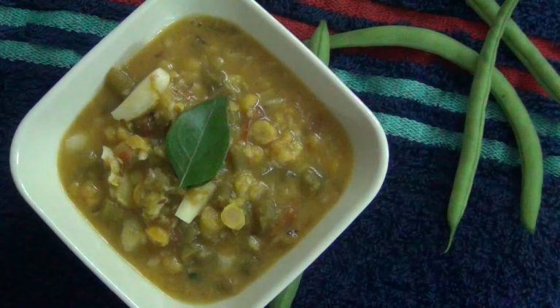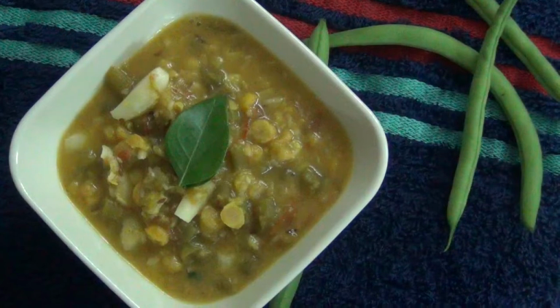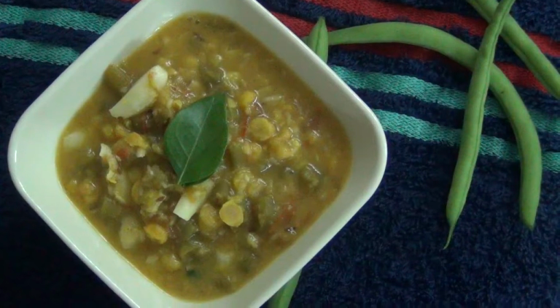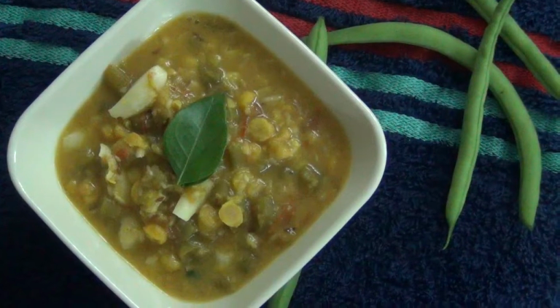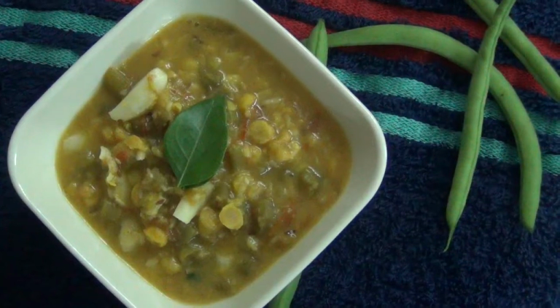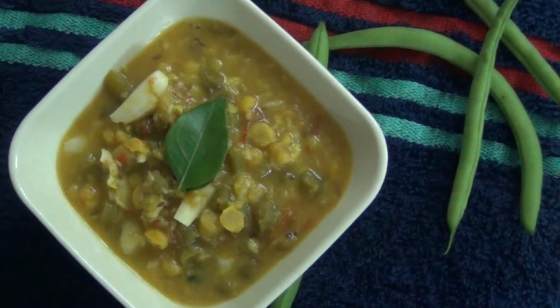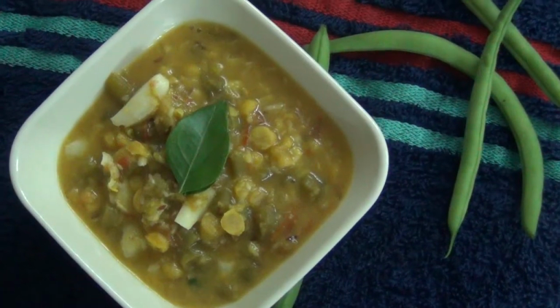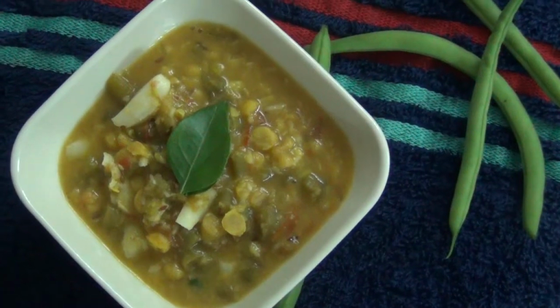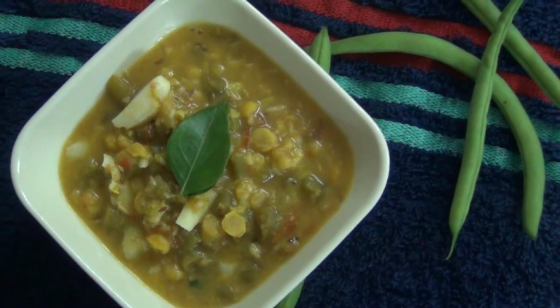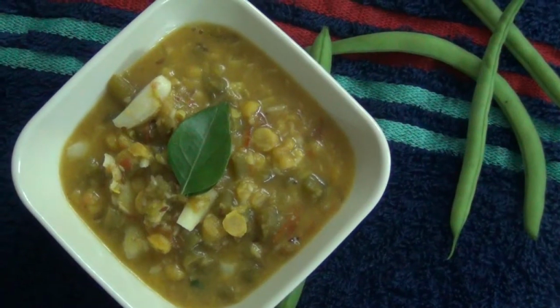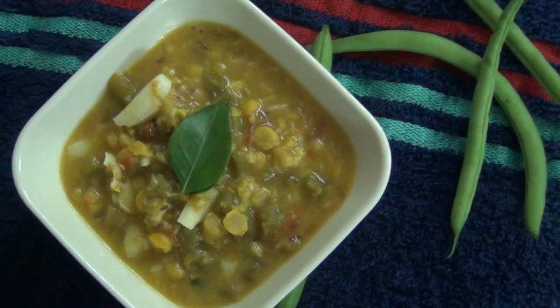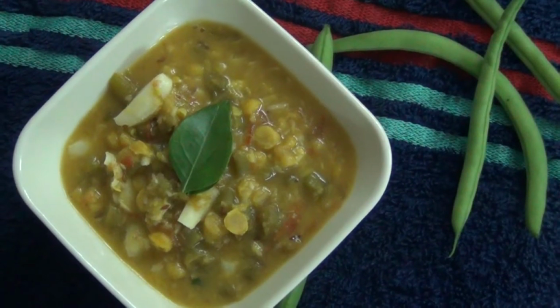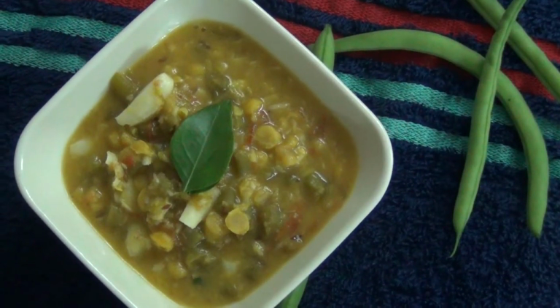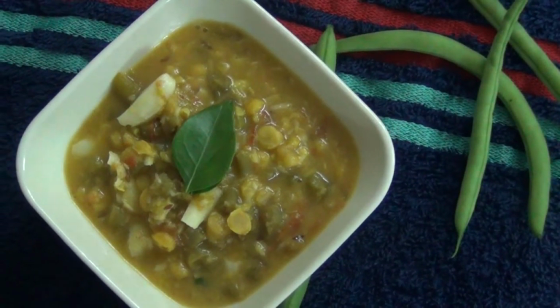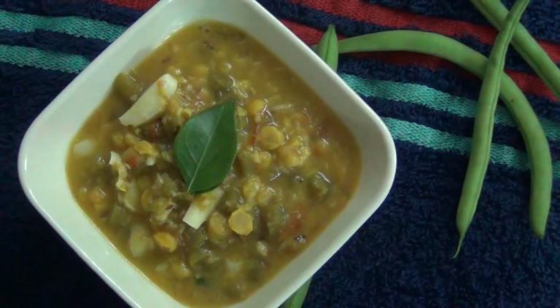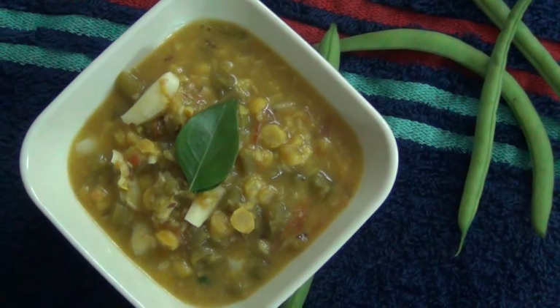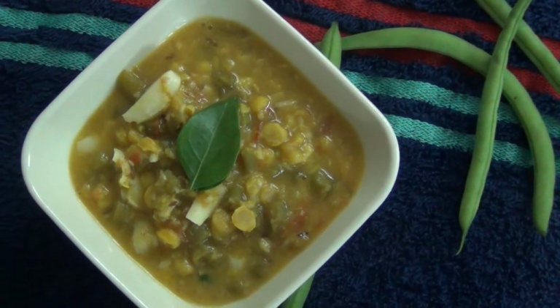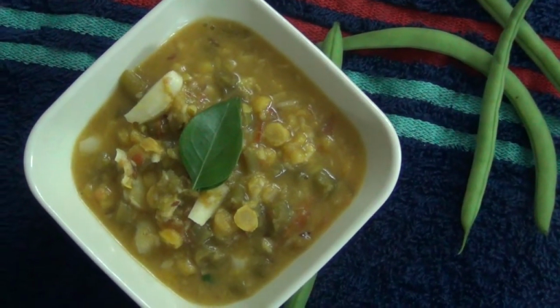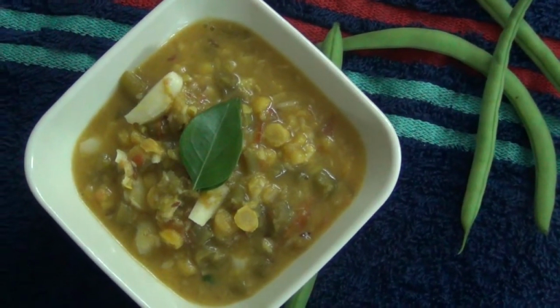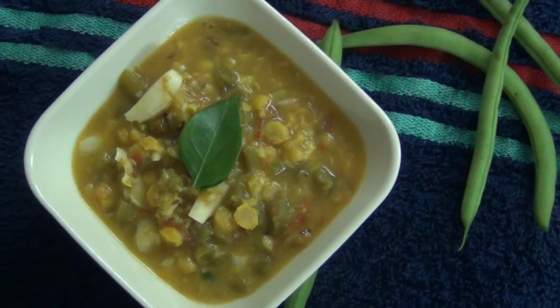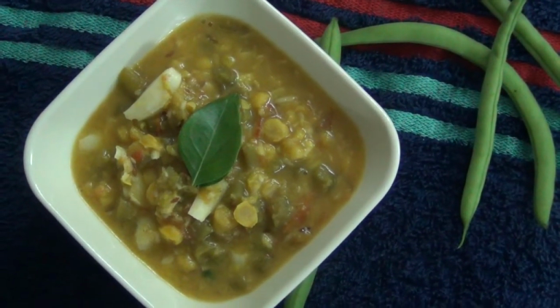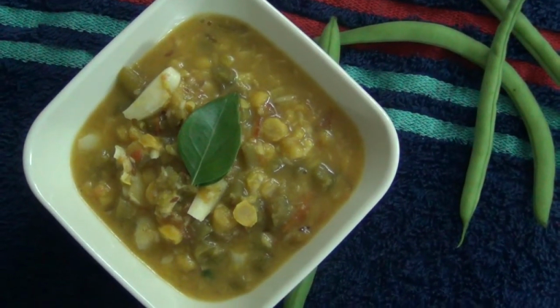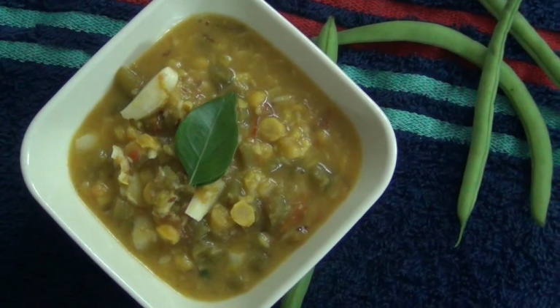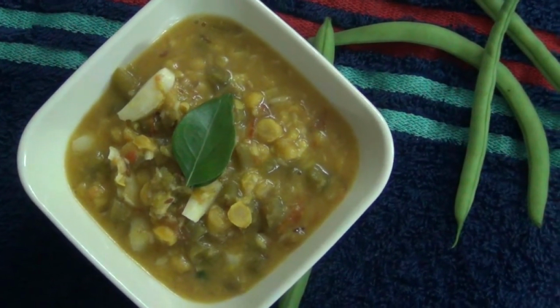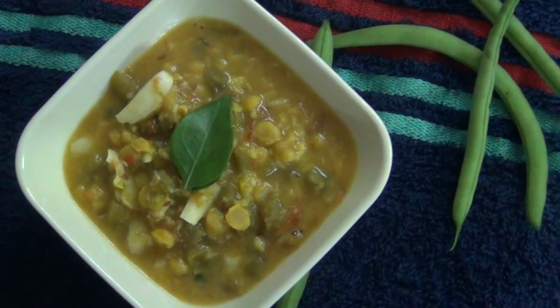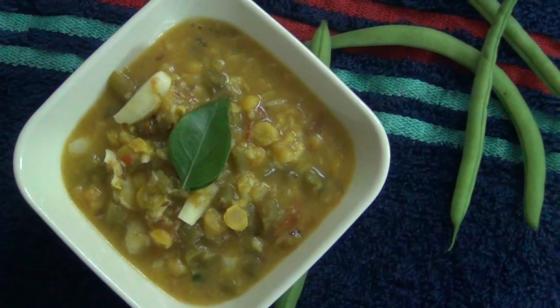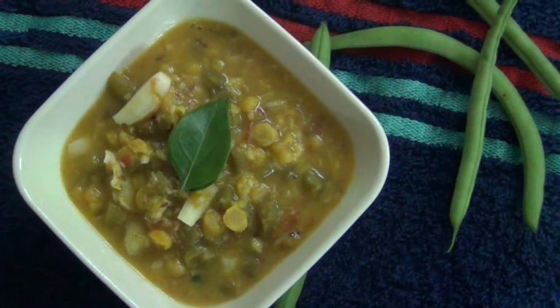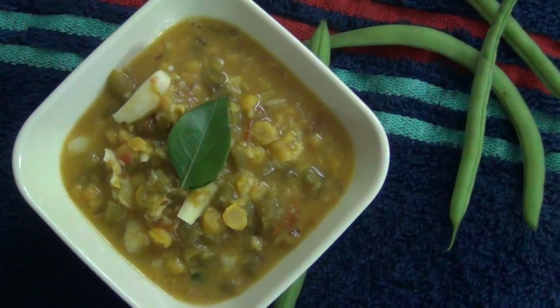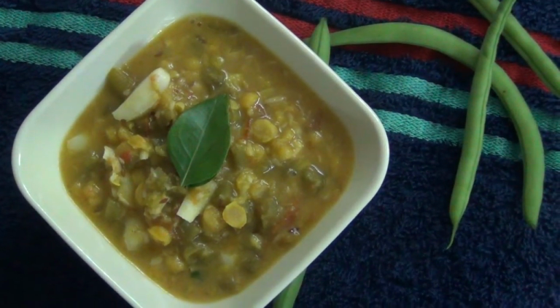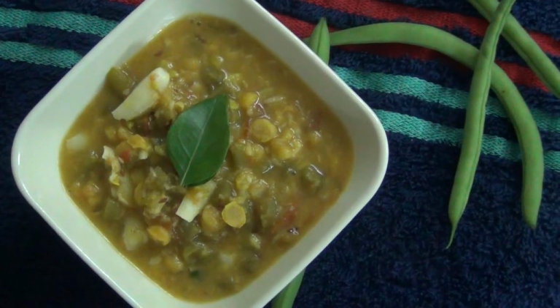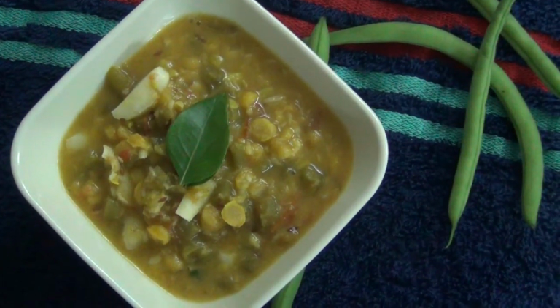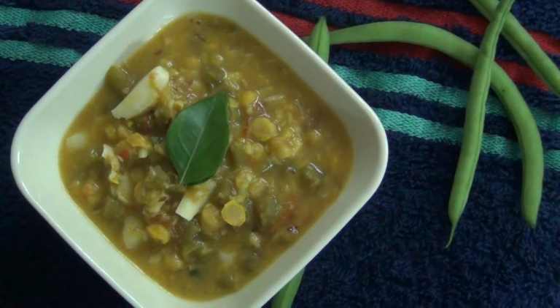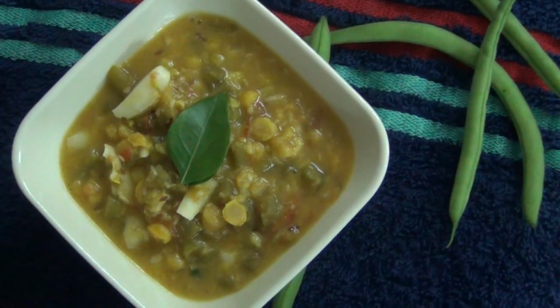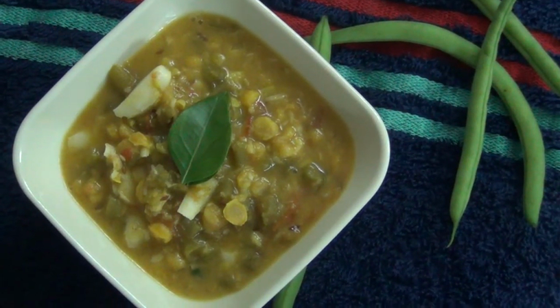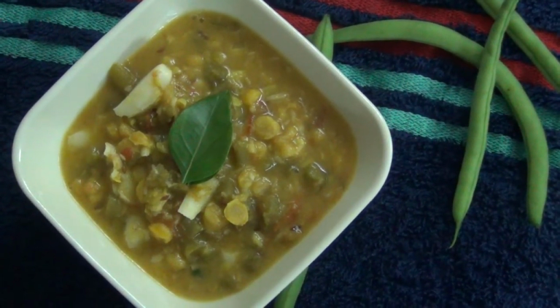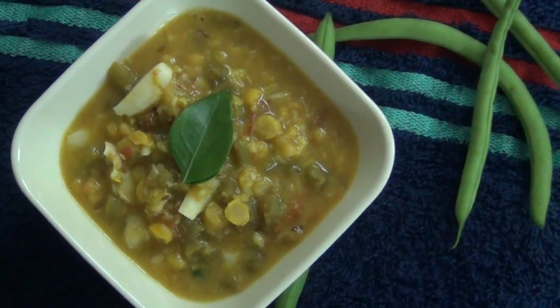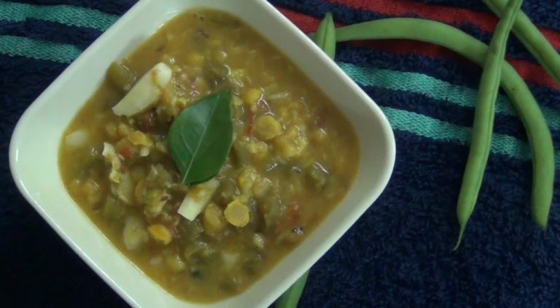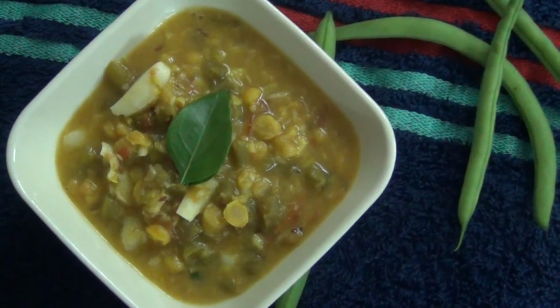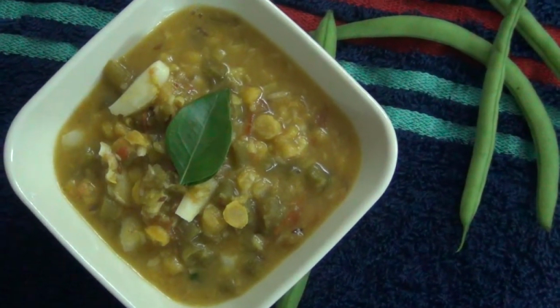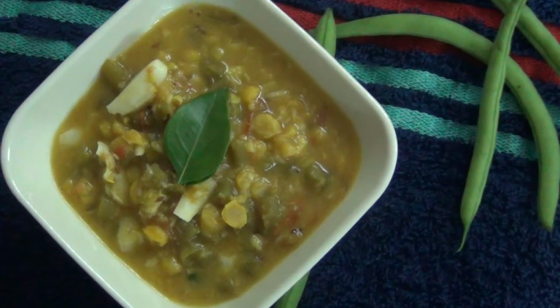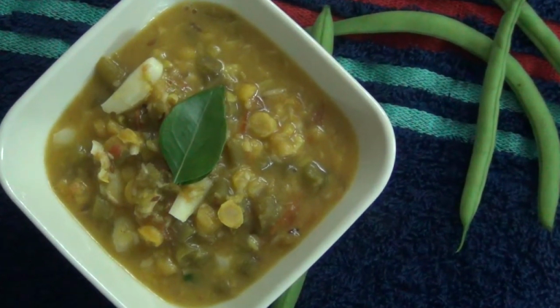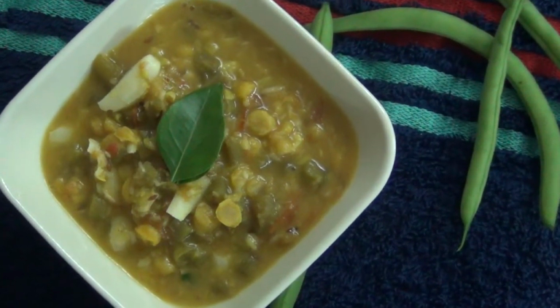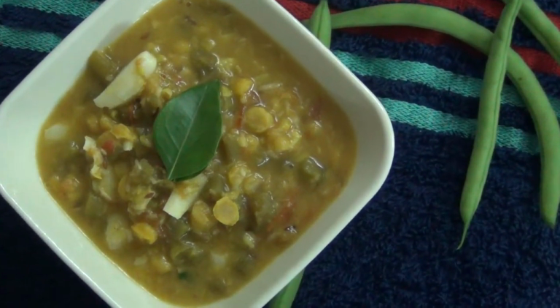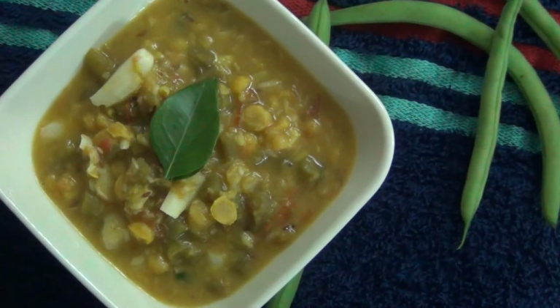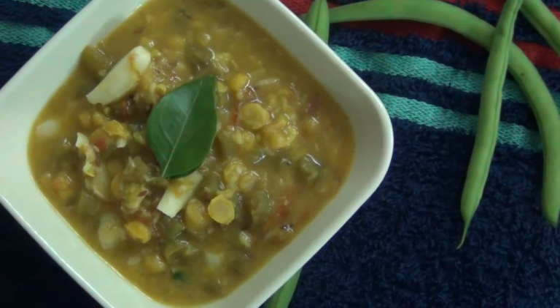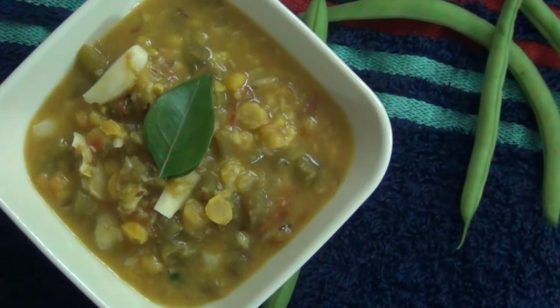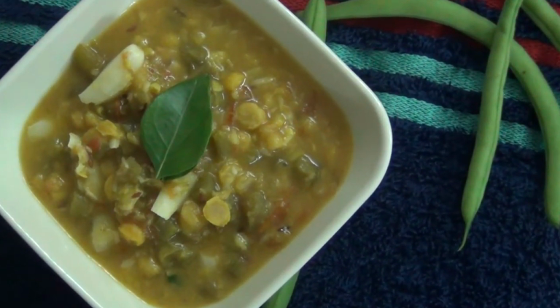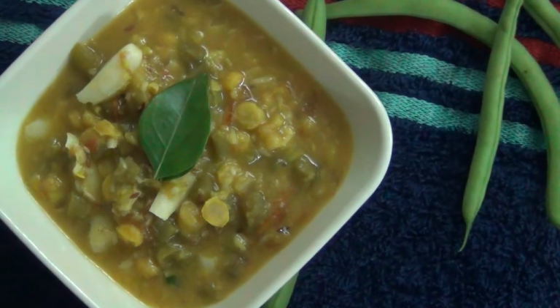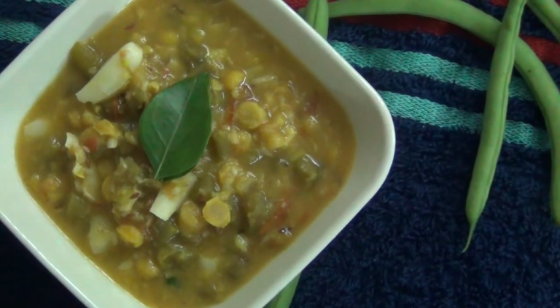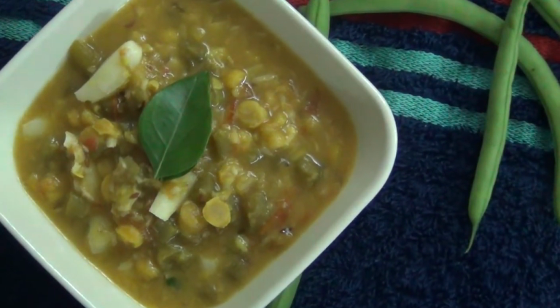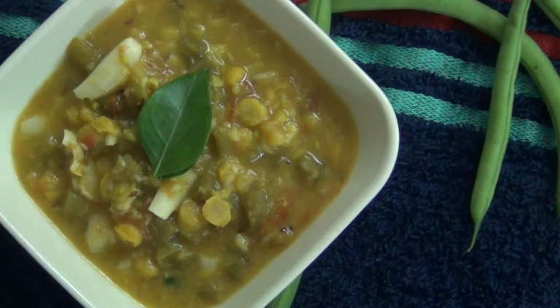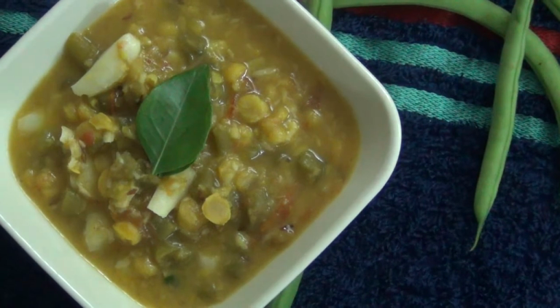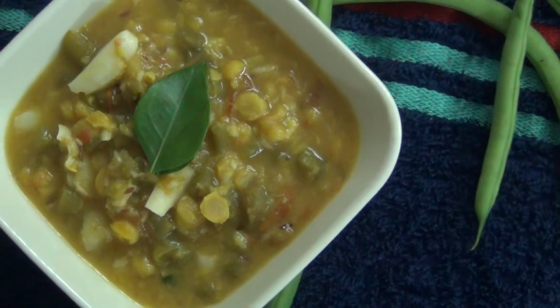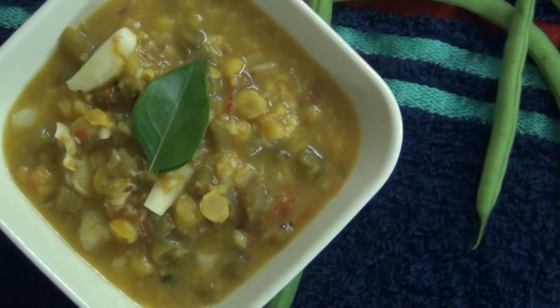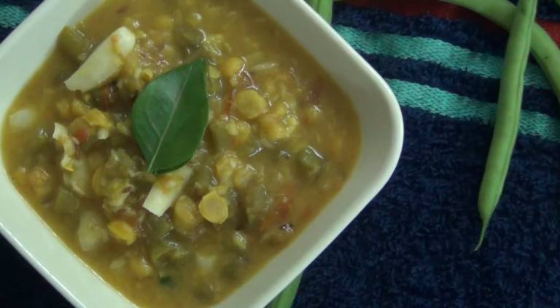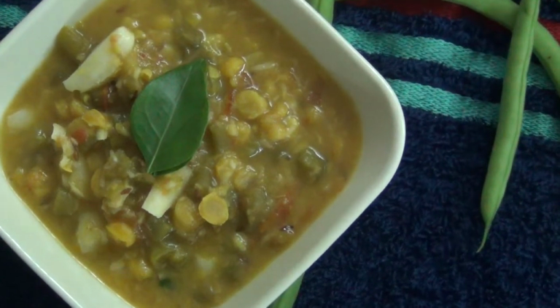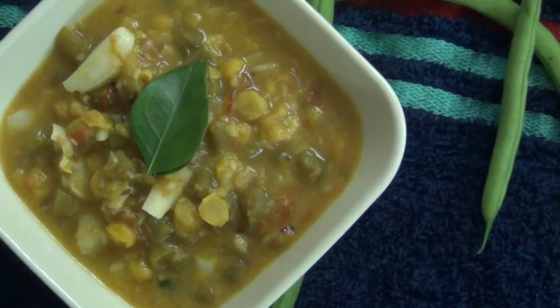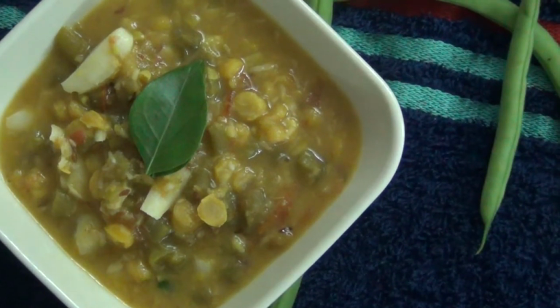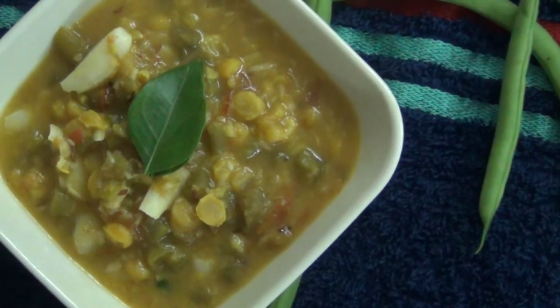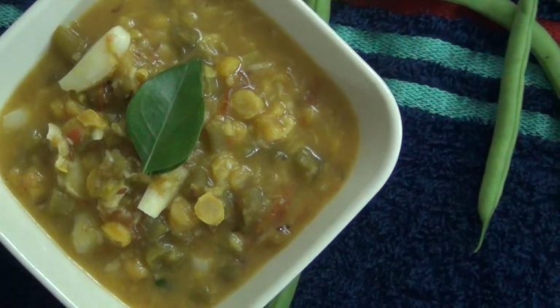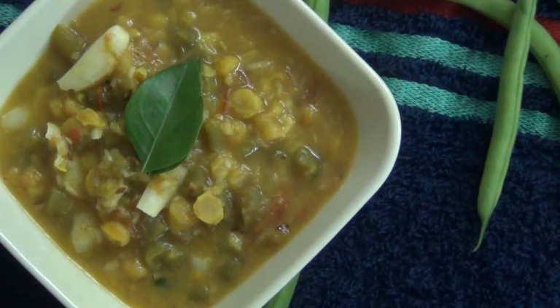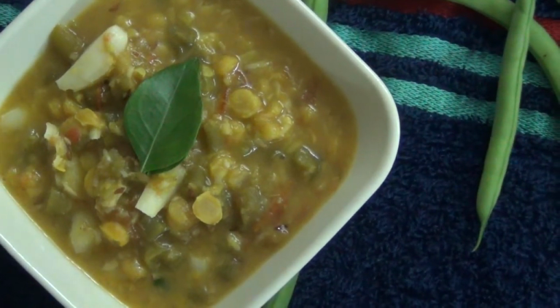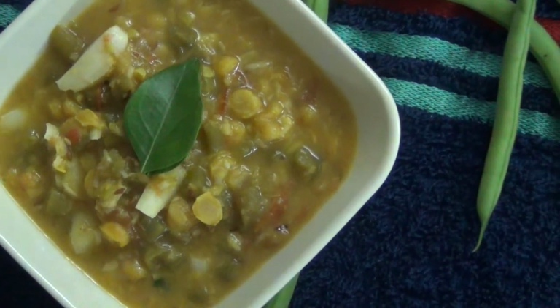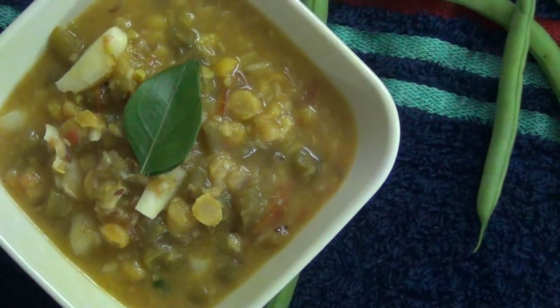Jai Sairam. We are going to make beans for this video. We will see how to do this video.